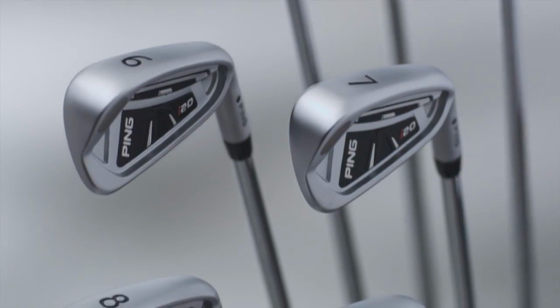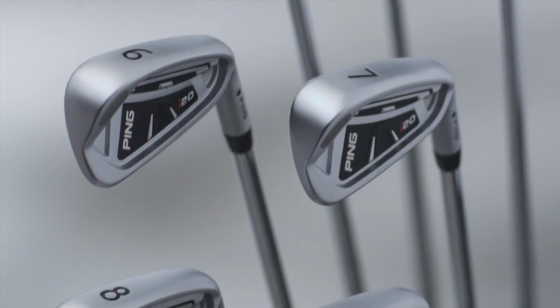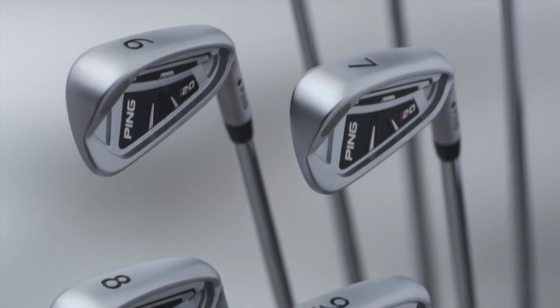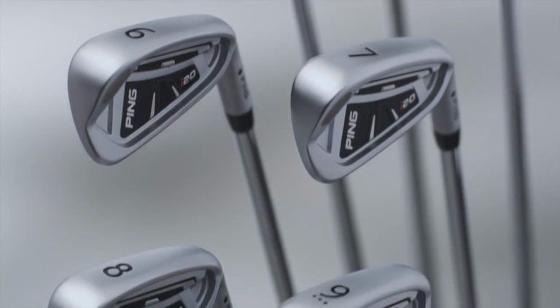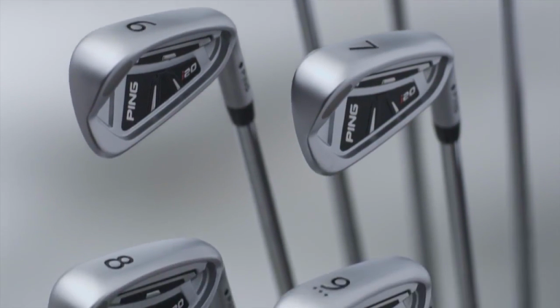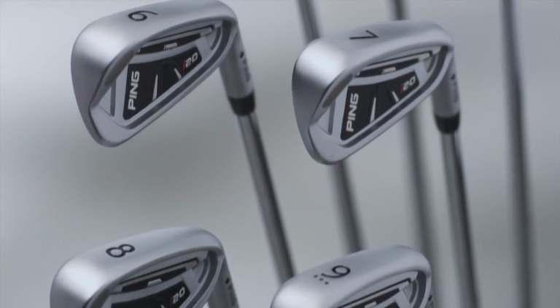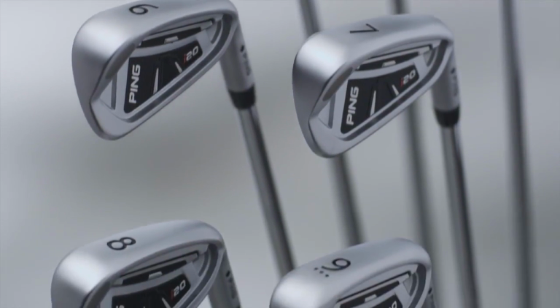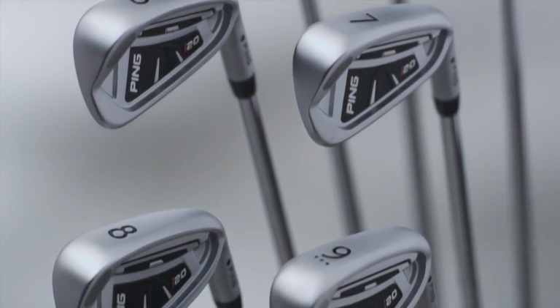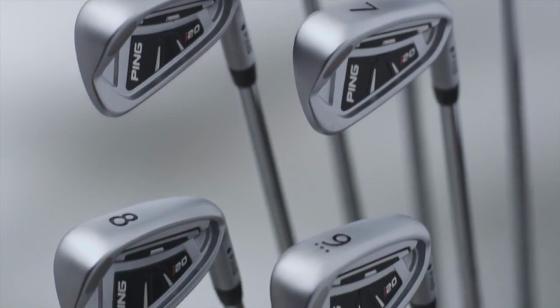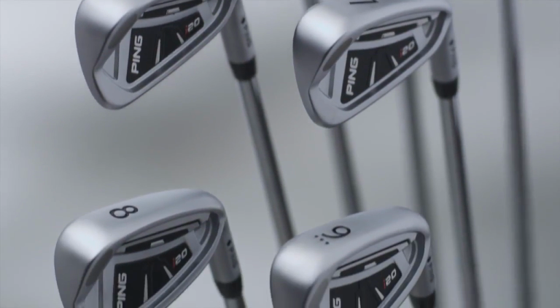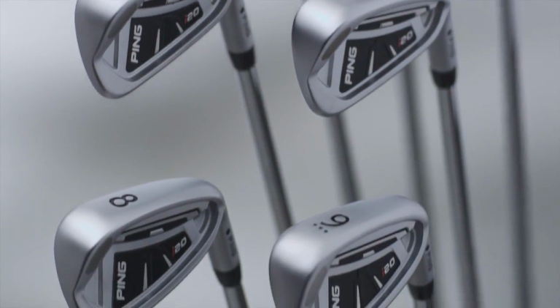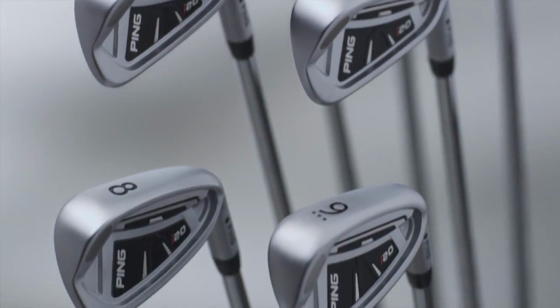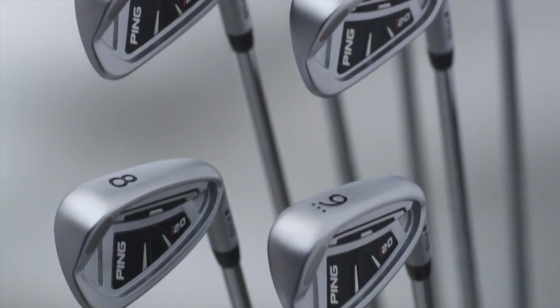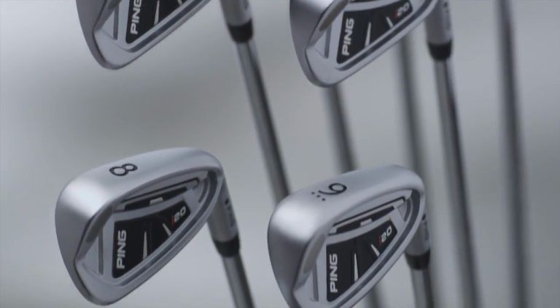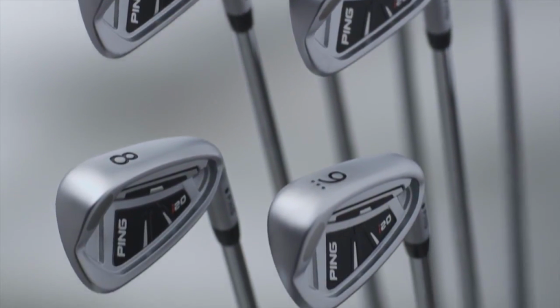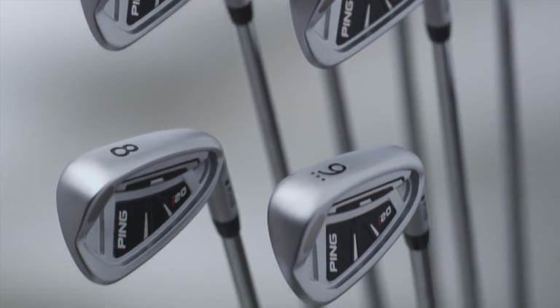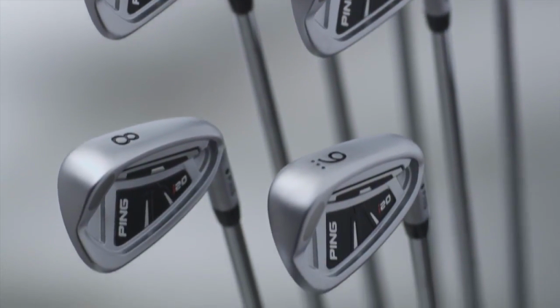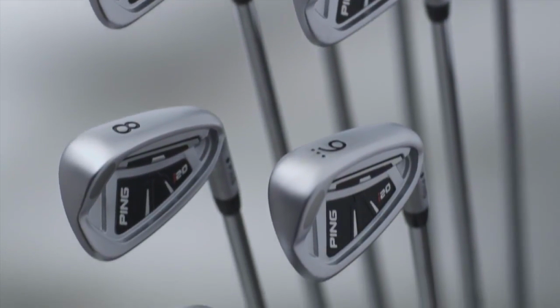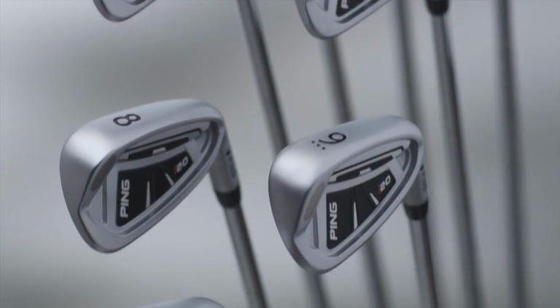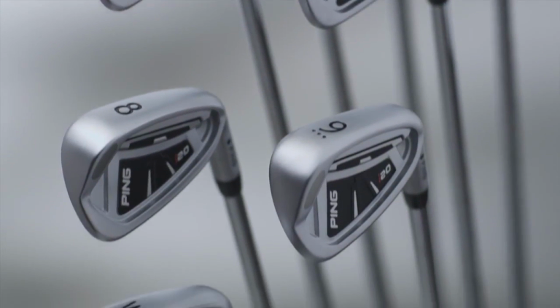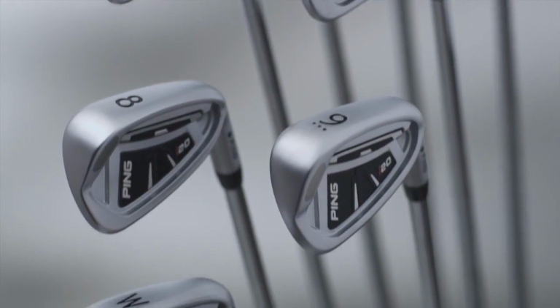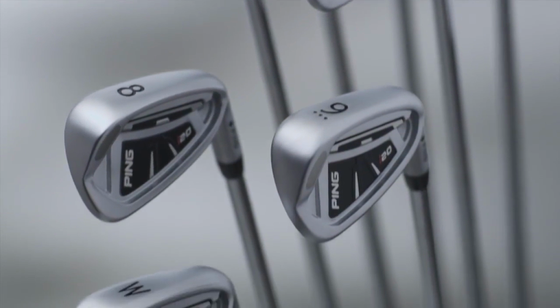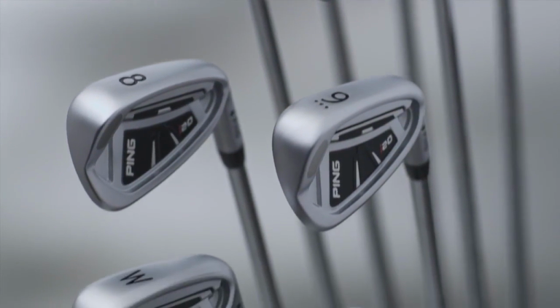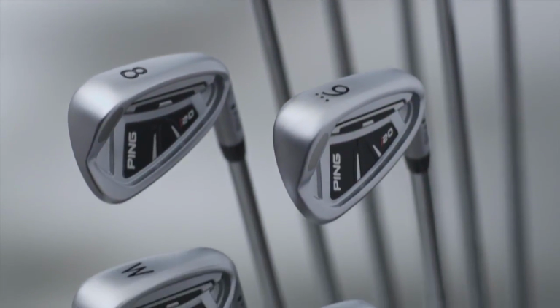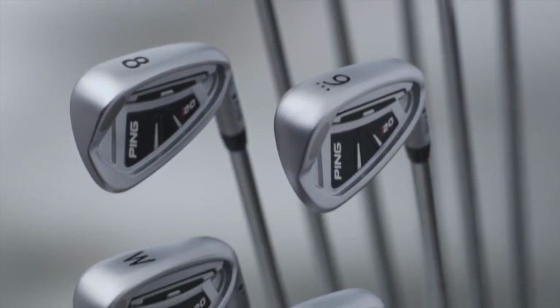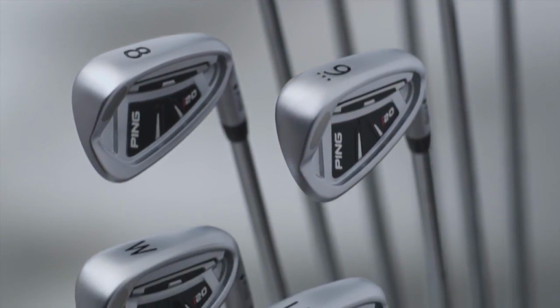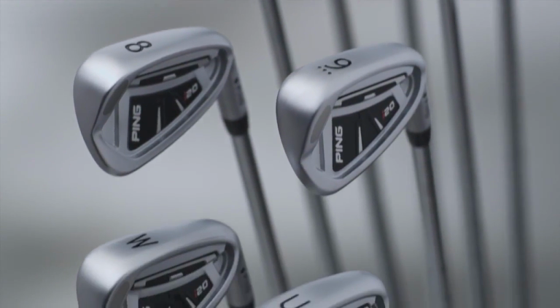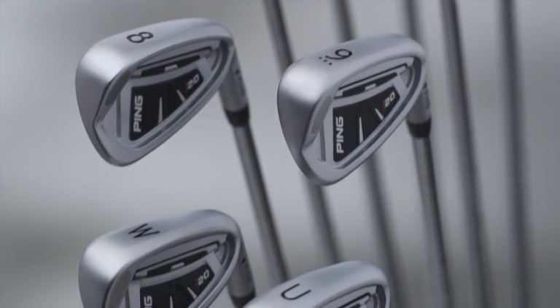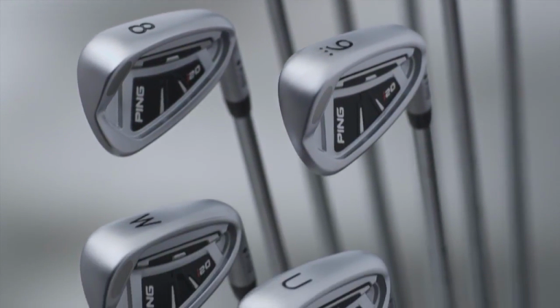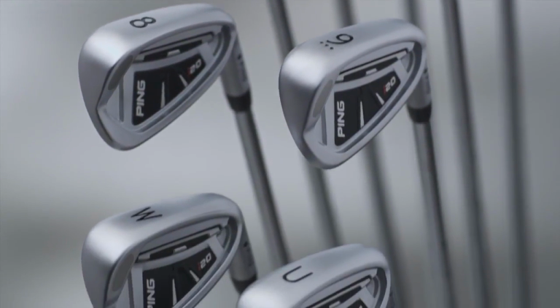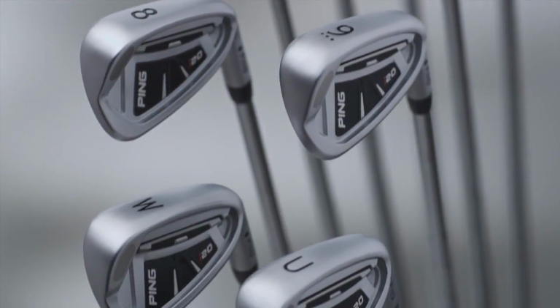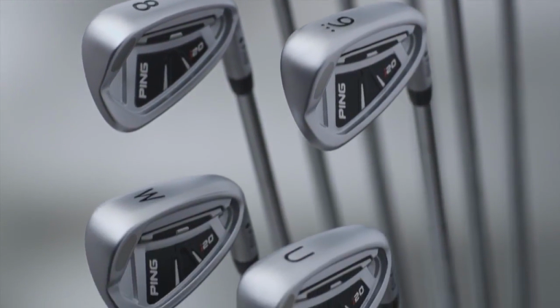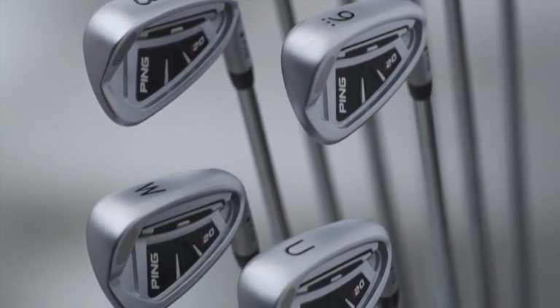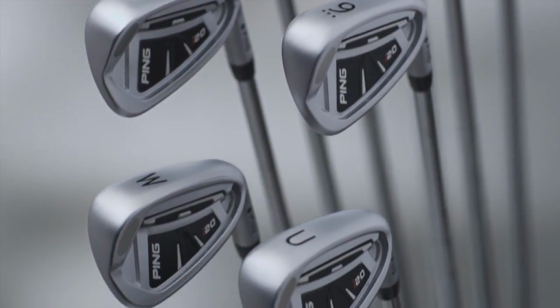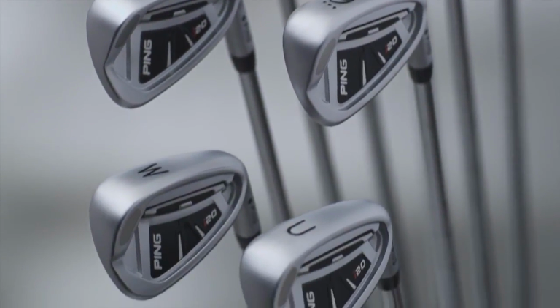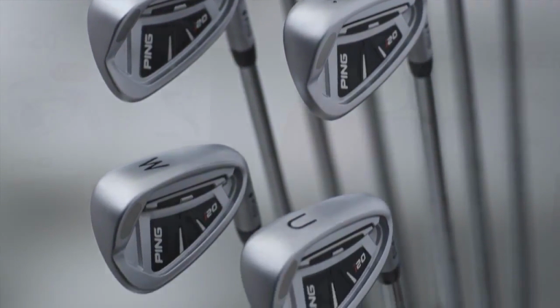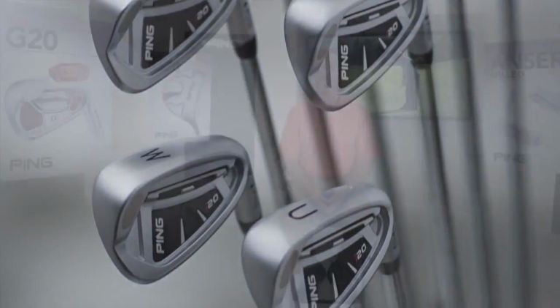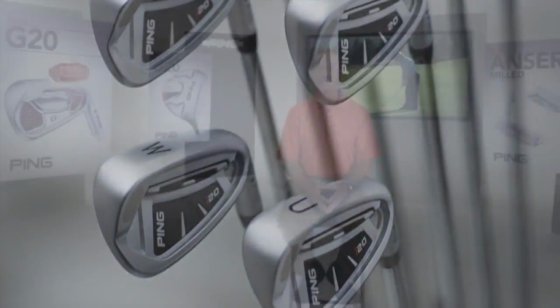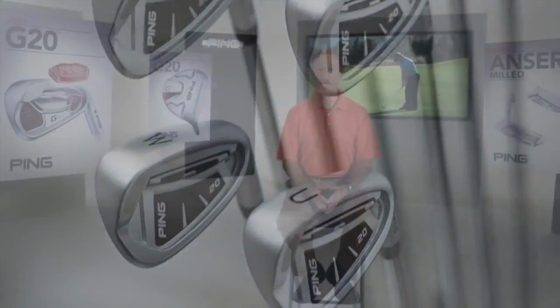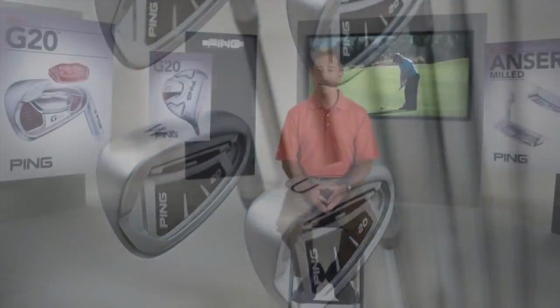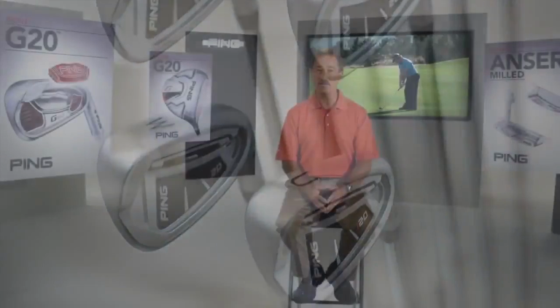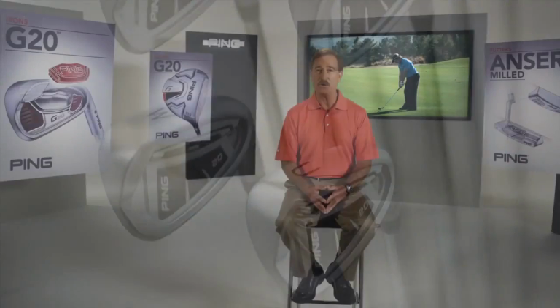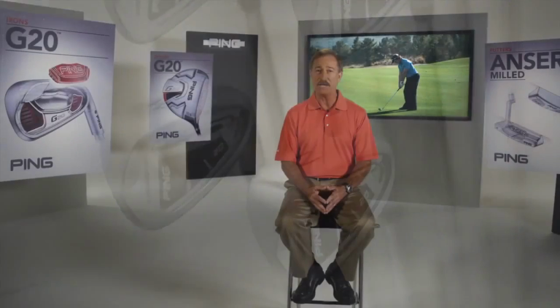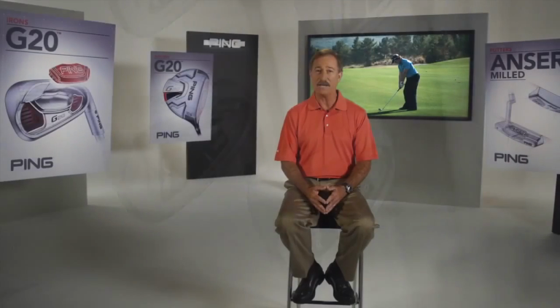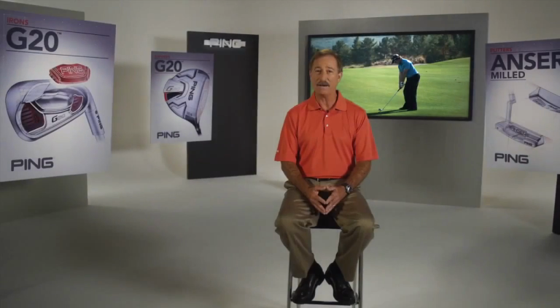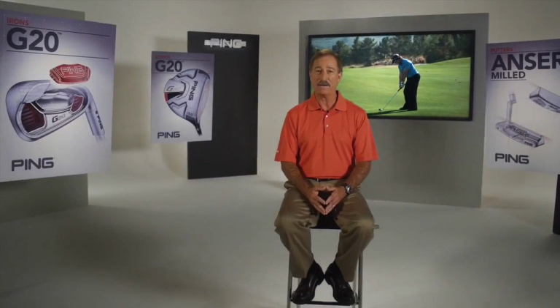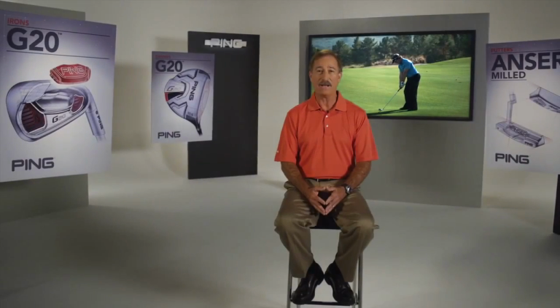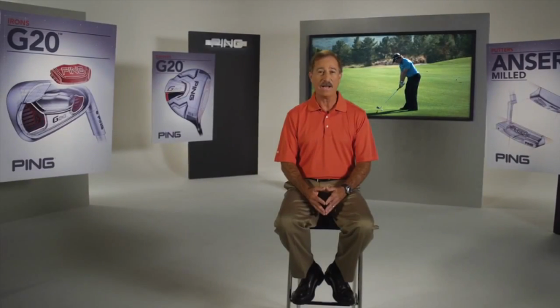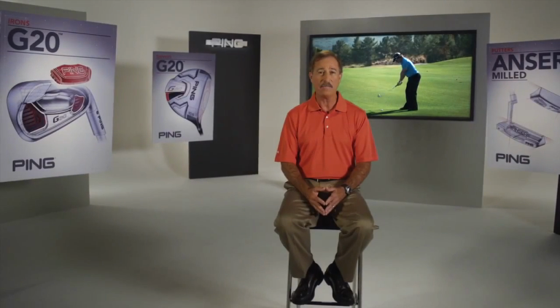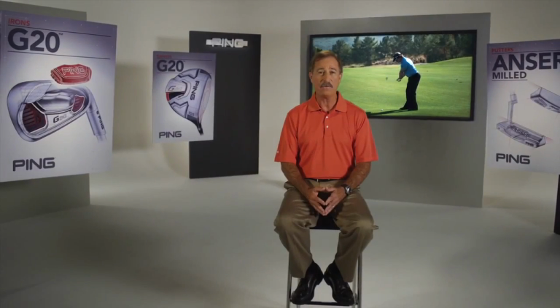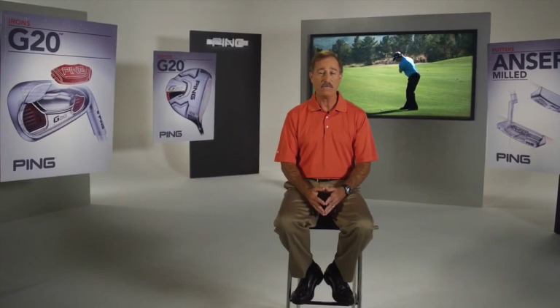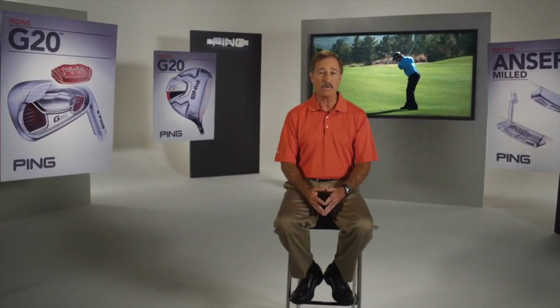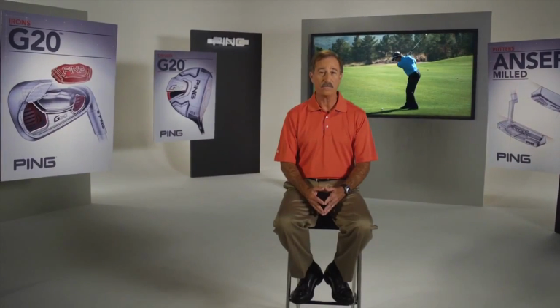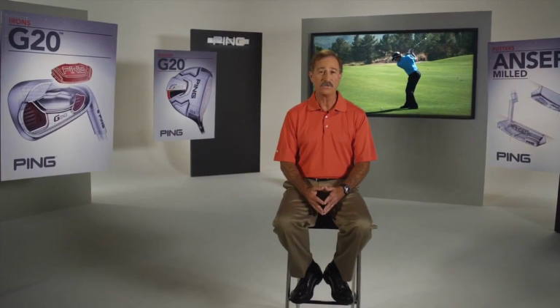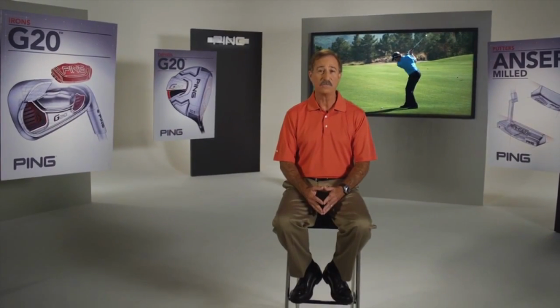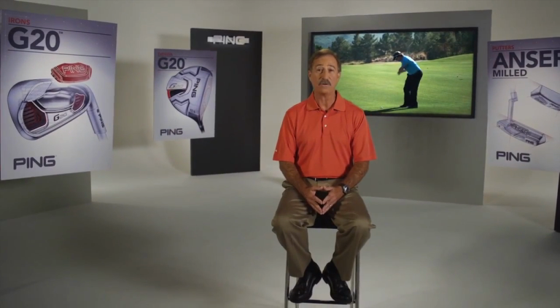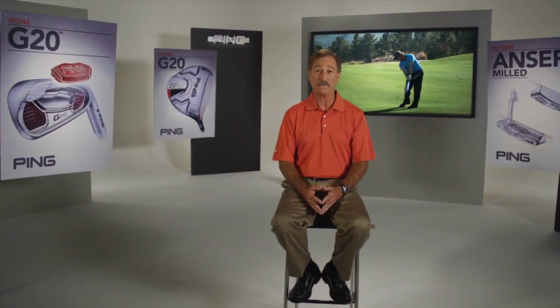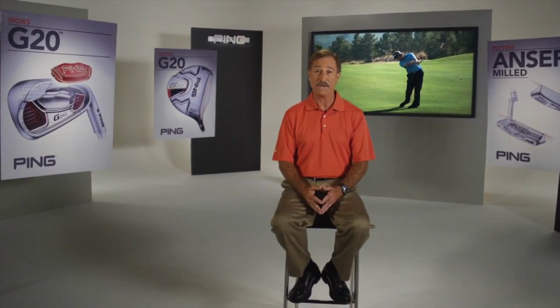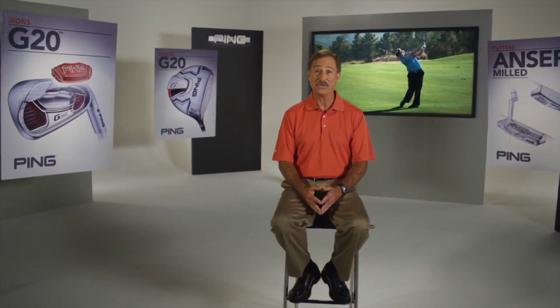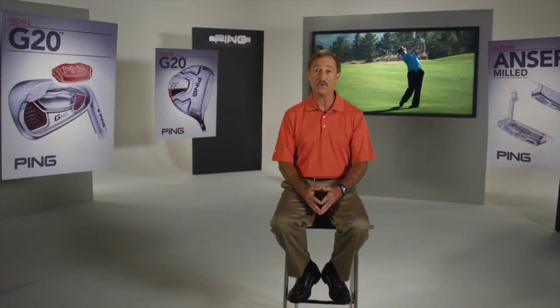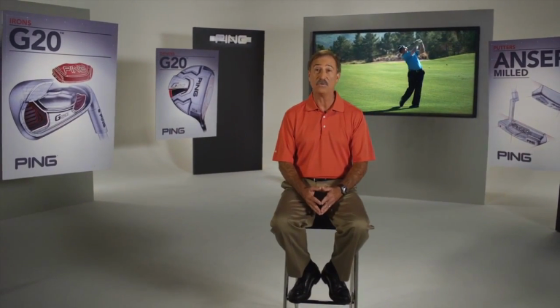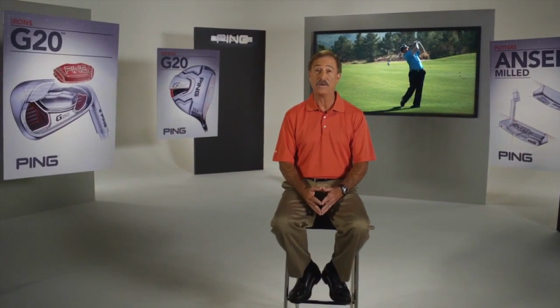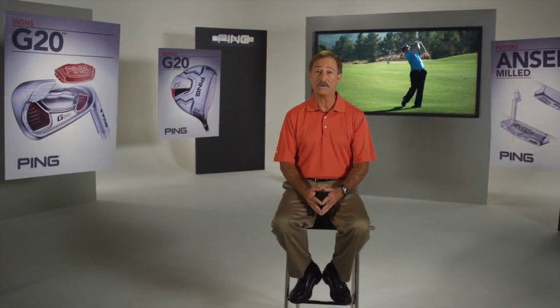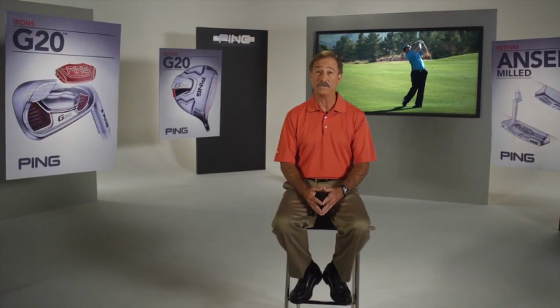A foggy chrome non-glare finish with a black and silver color scheme gives the I-20 iron a high performance professional appearance.